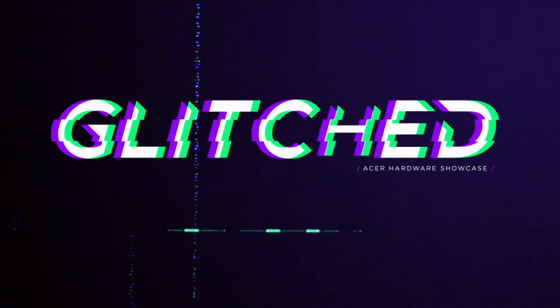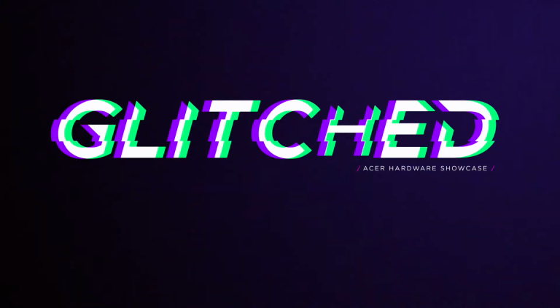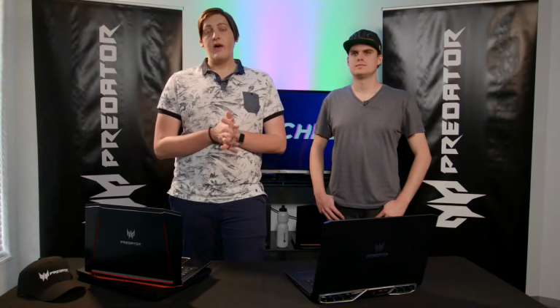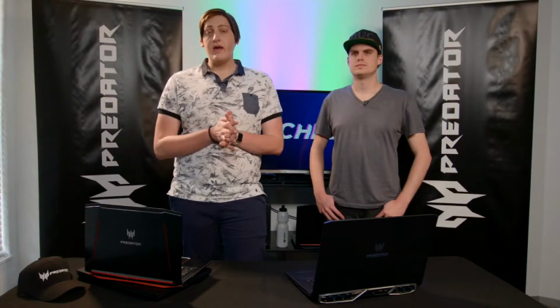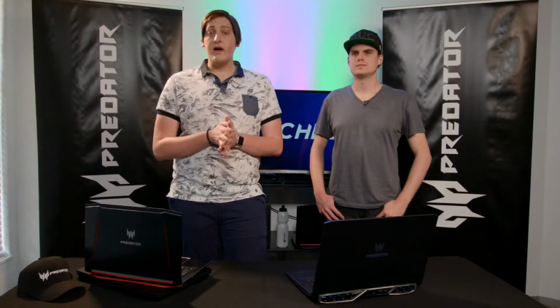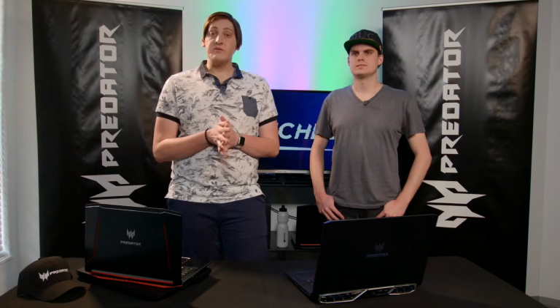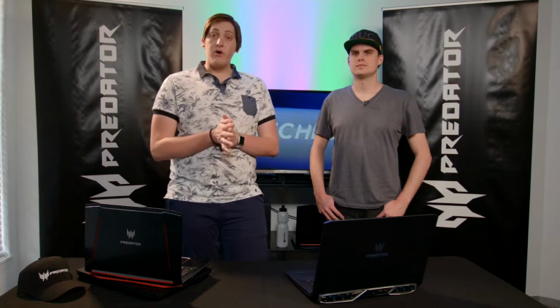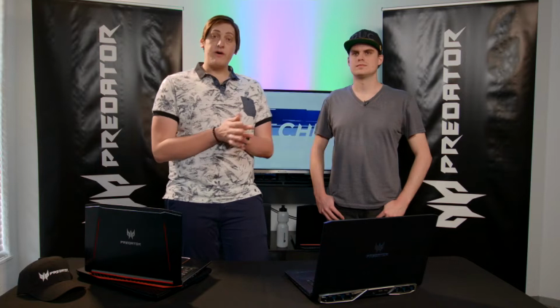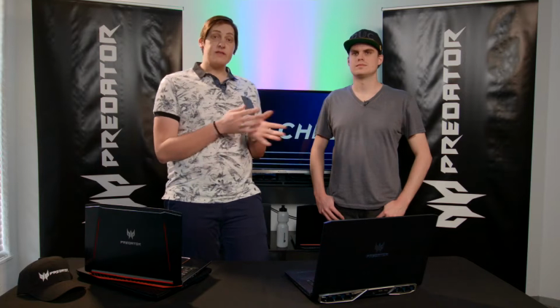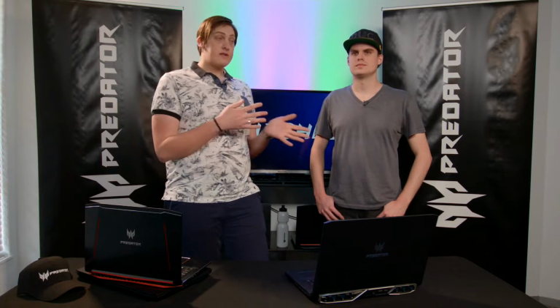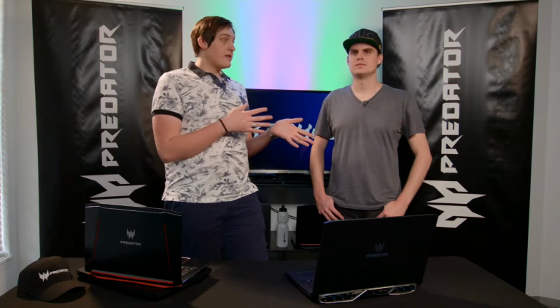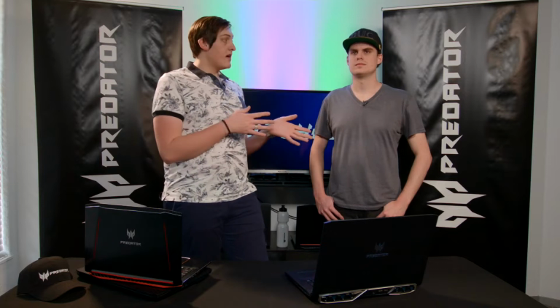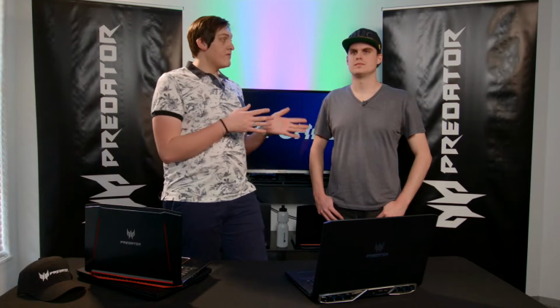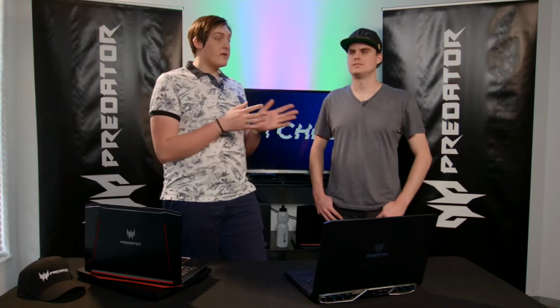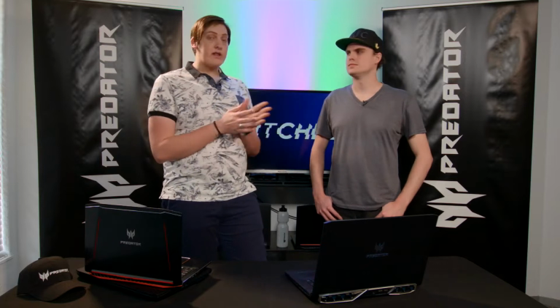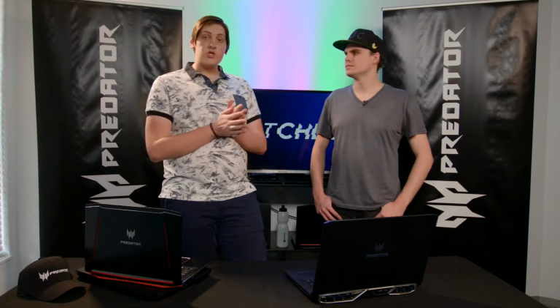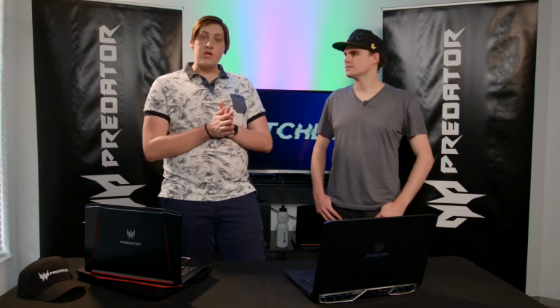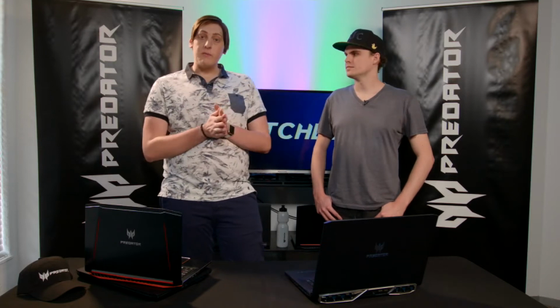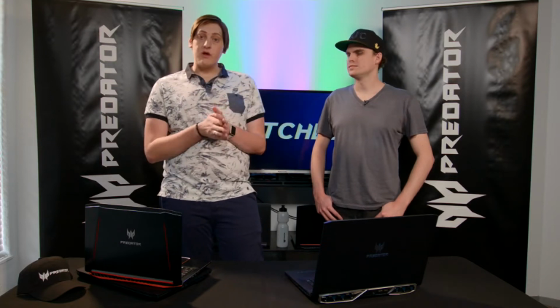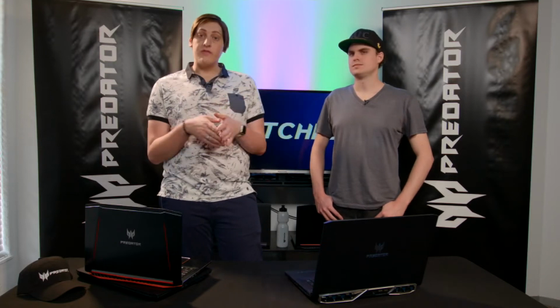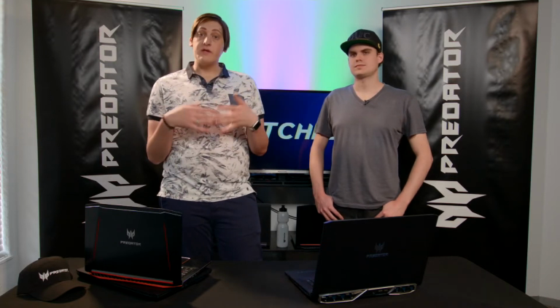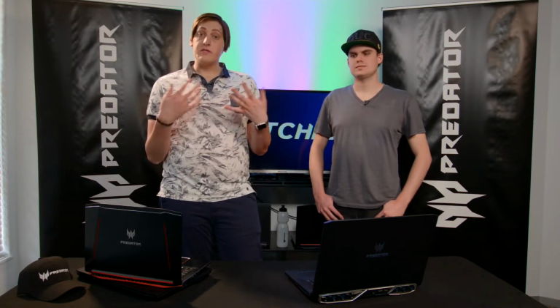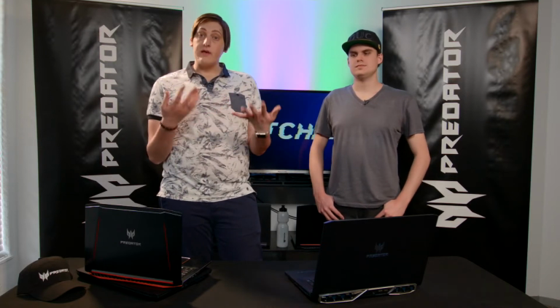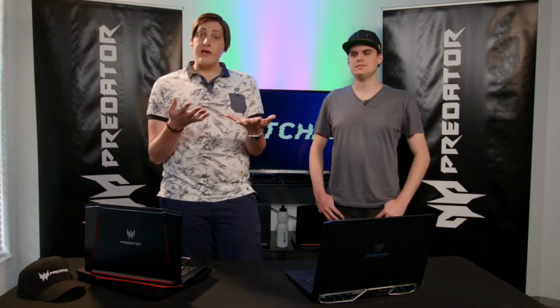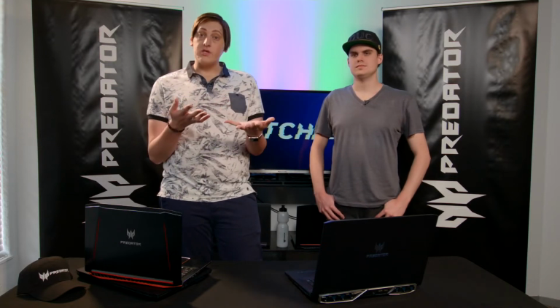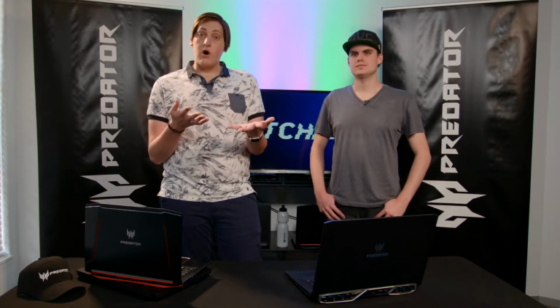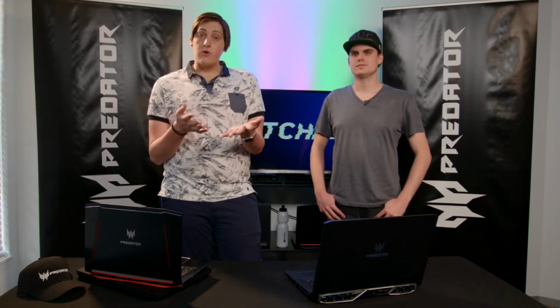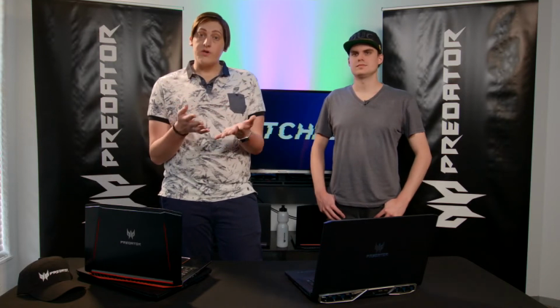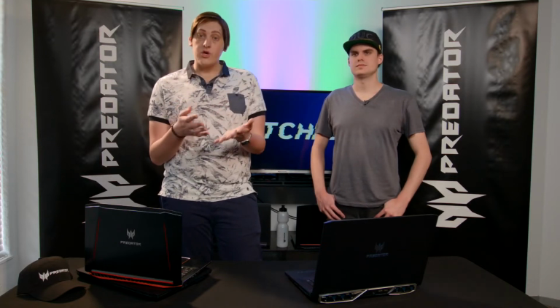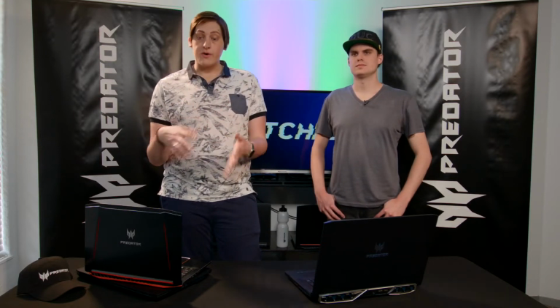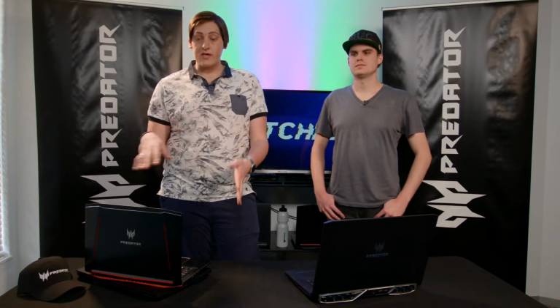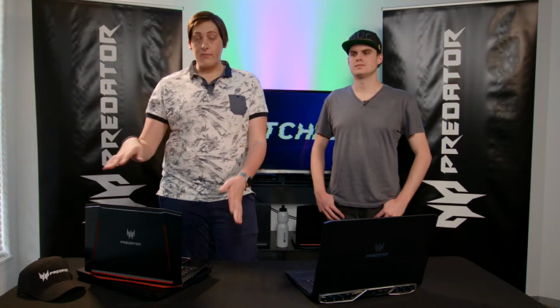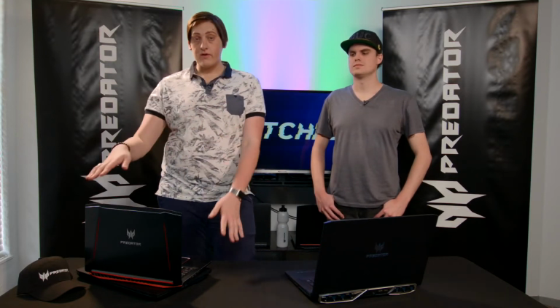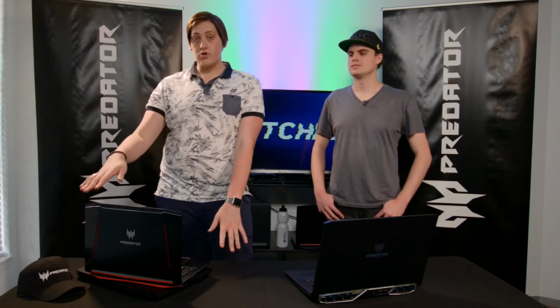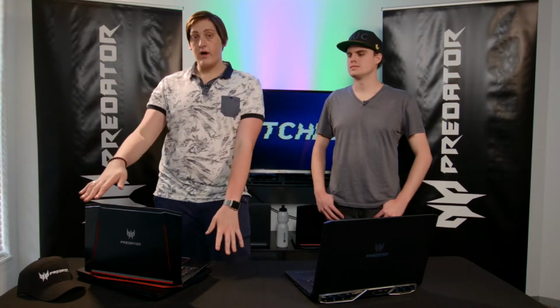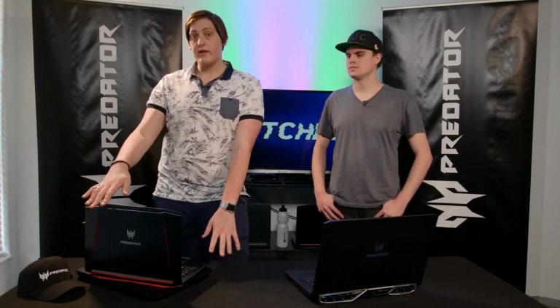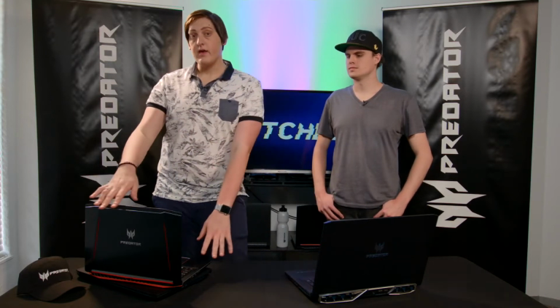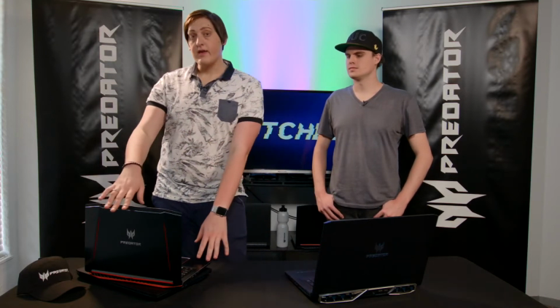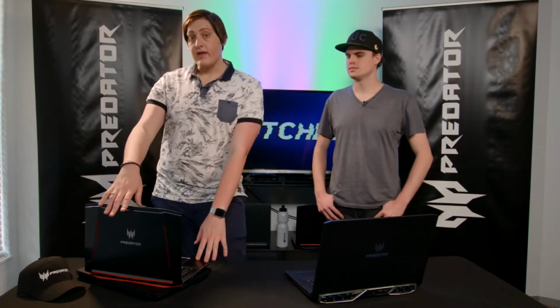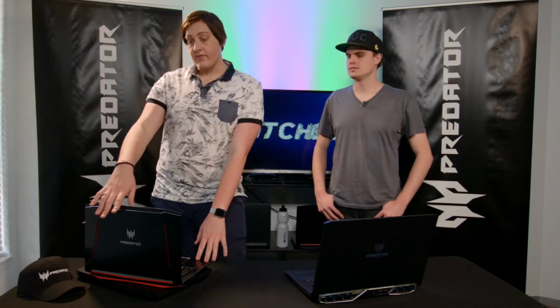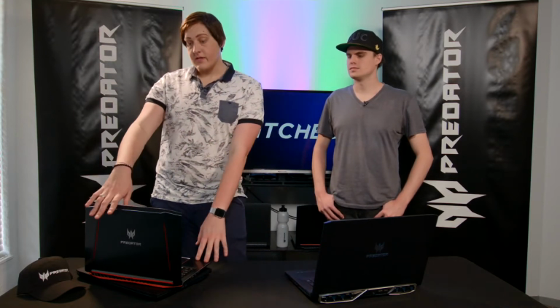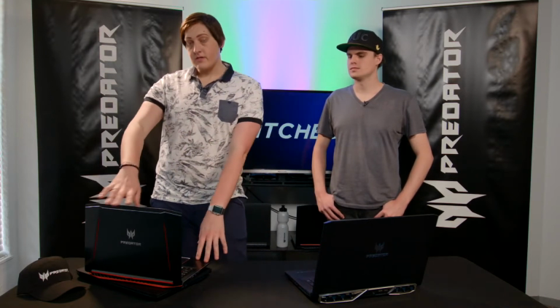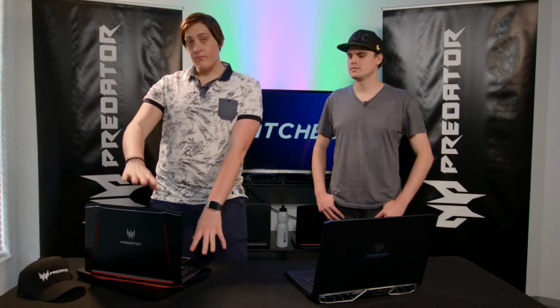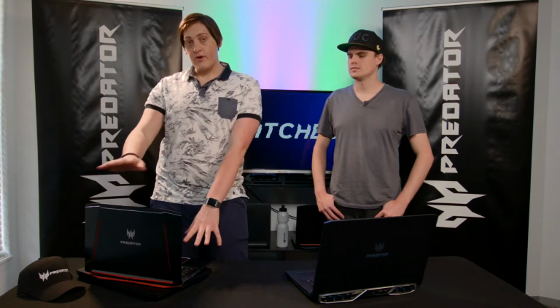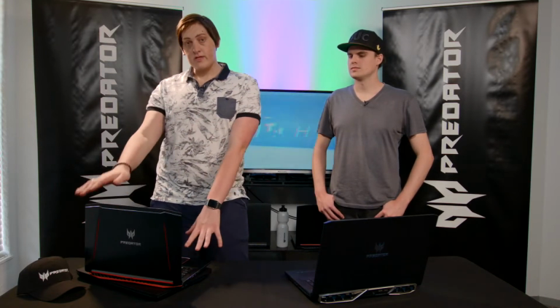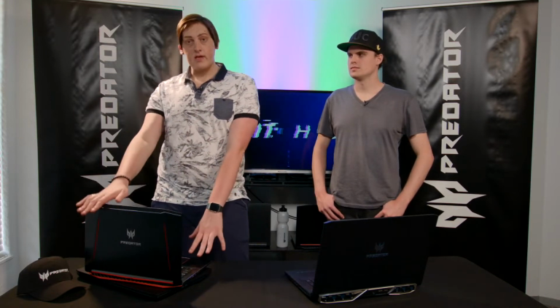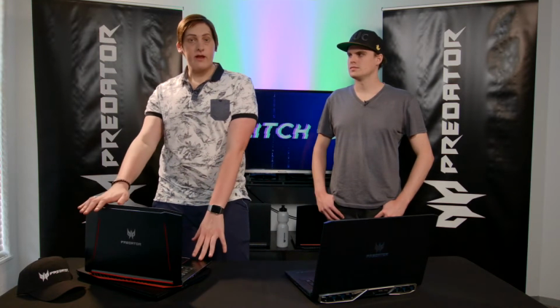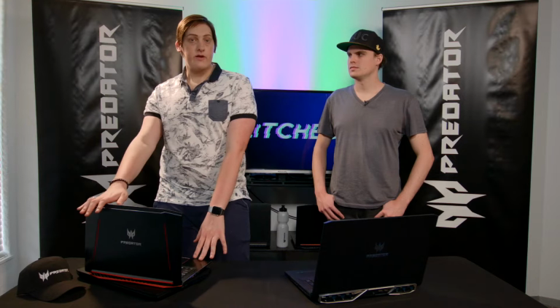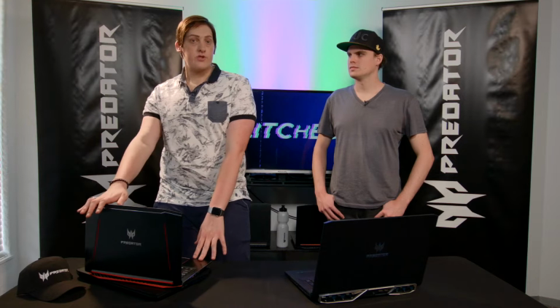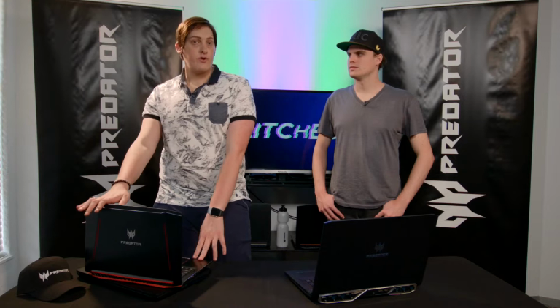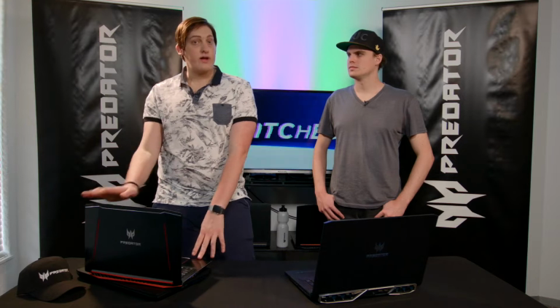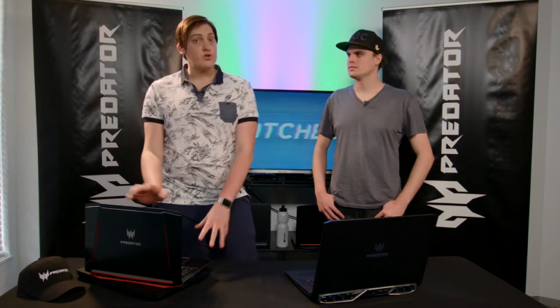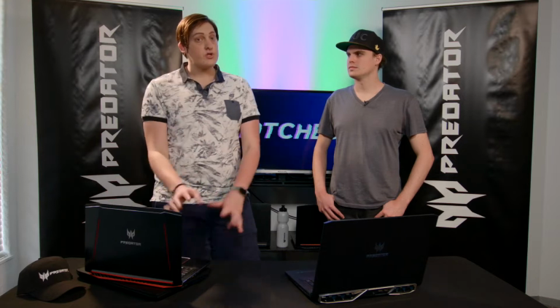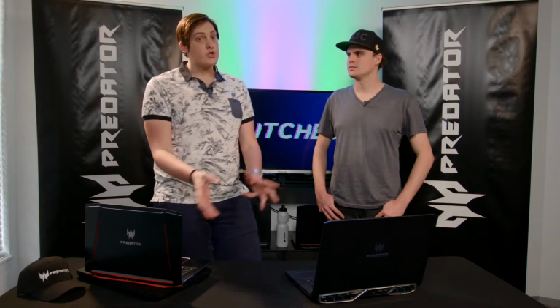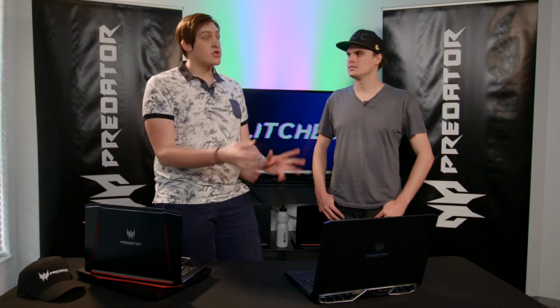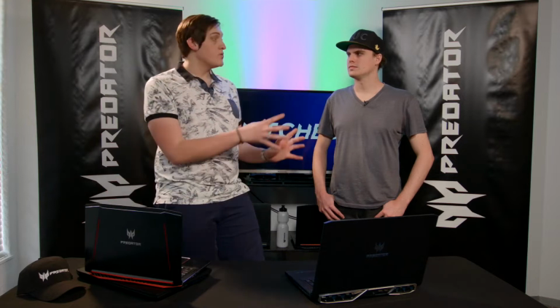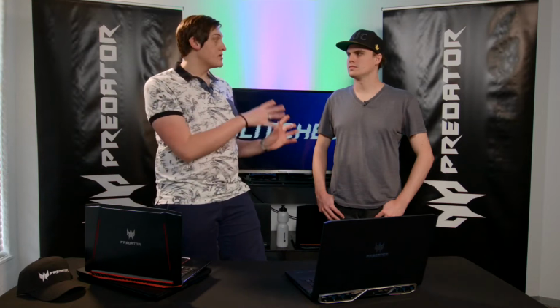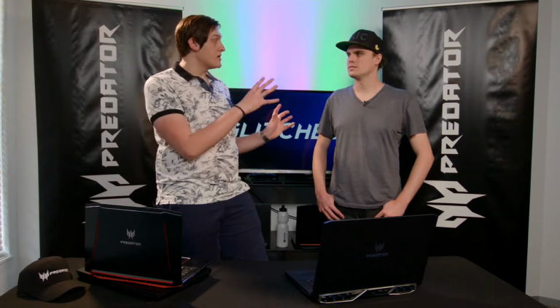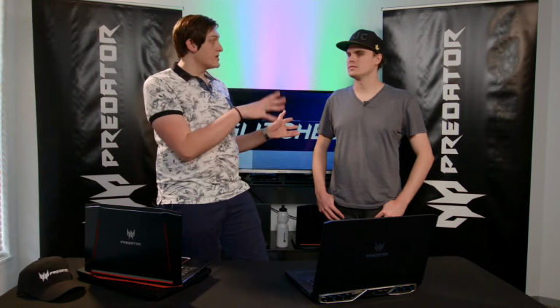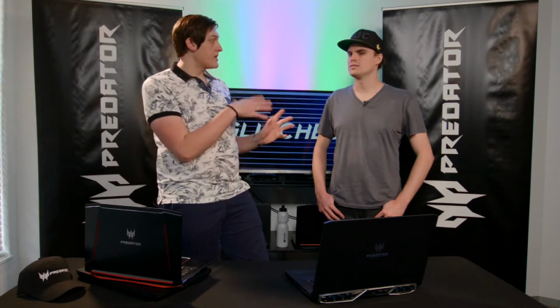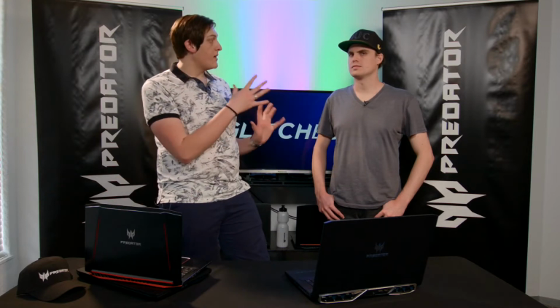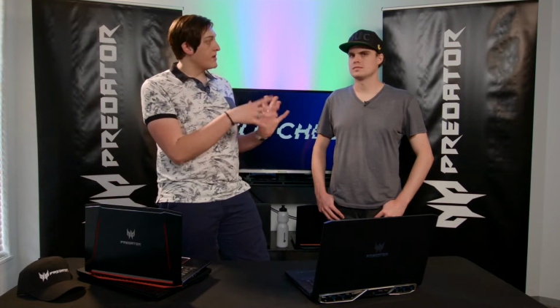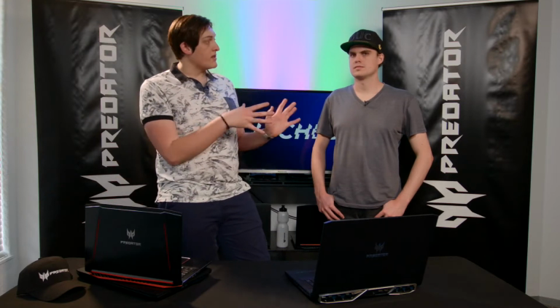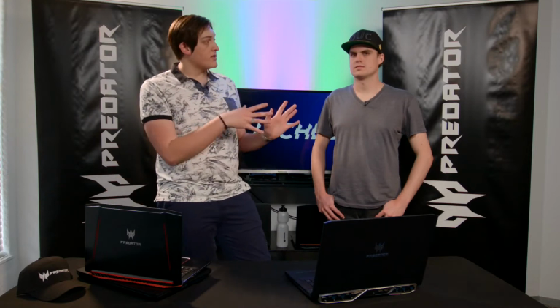Hey guys, Marco and Dylan here from the Glitch team, and on this Acer Hardware Showcase I'm going to try and get this Predator Helios 300 to suit Dylan's gaming needs.